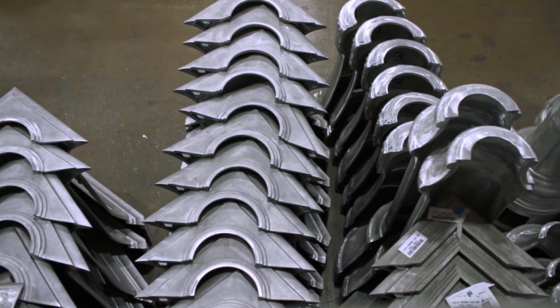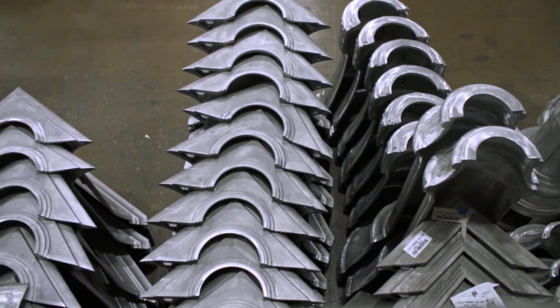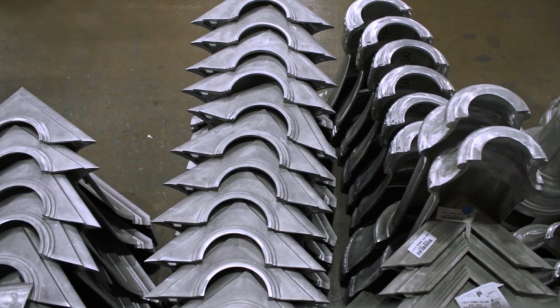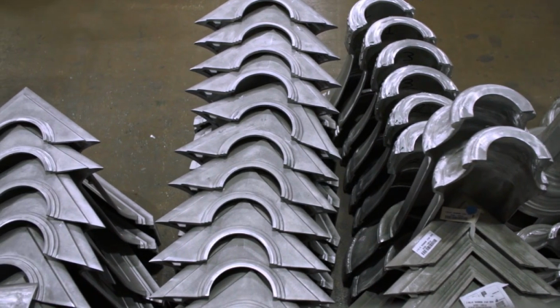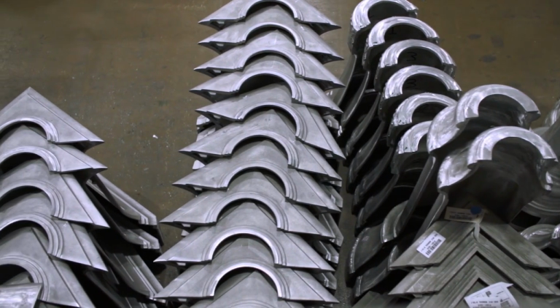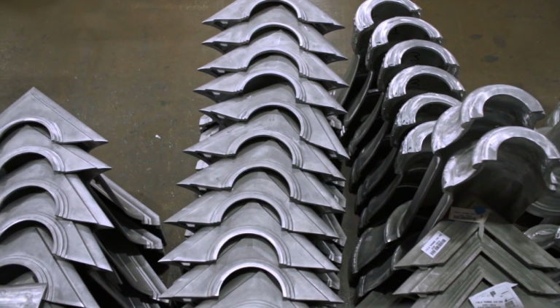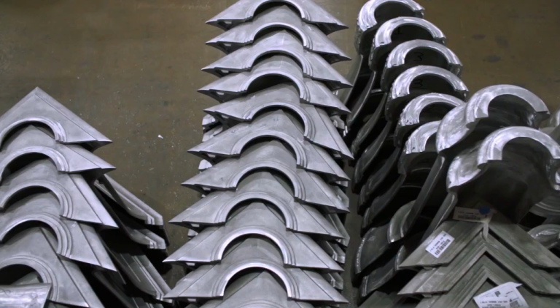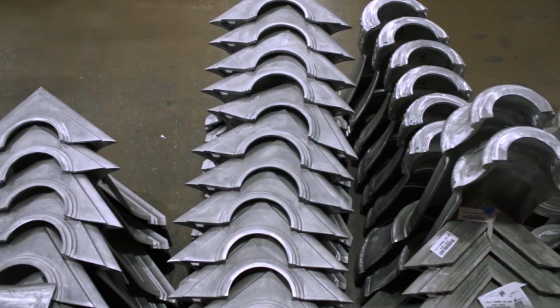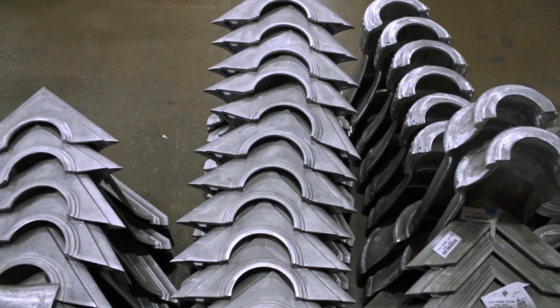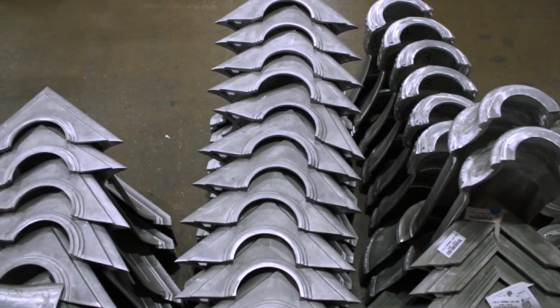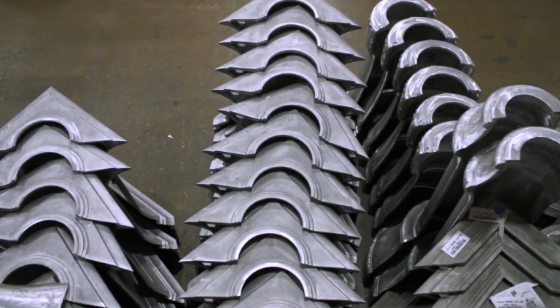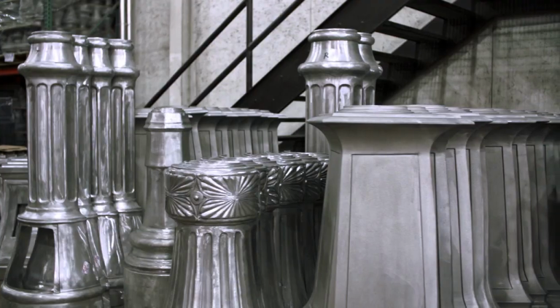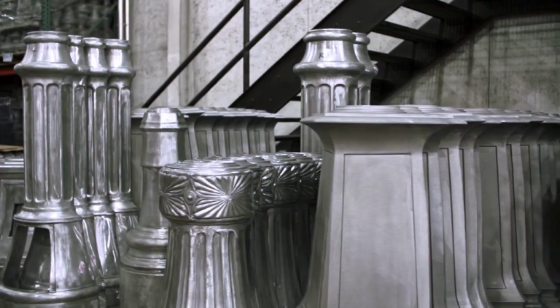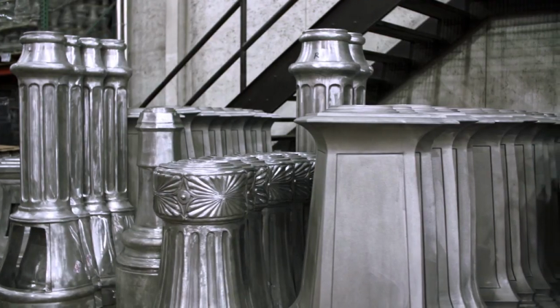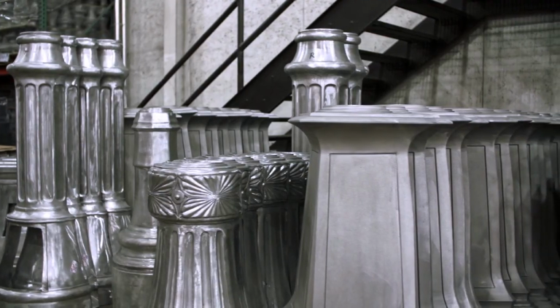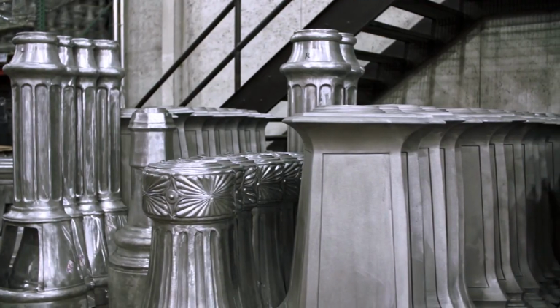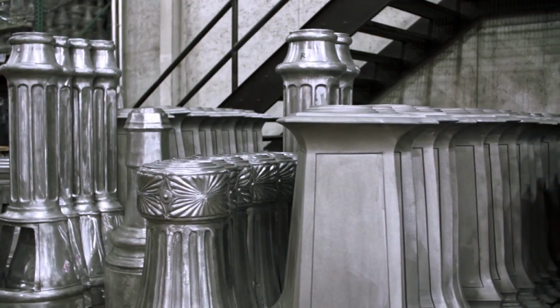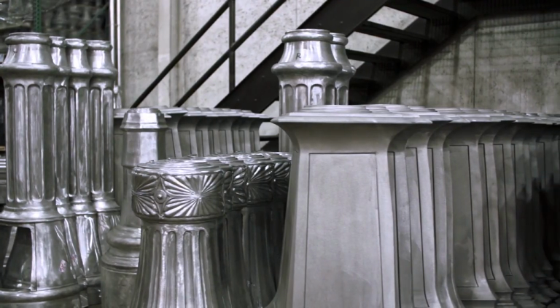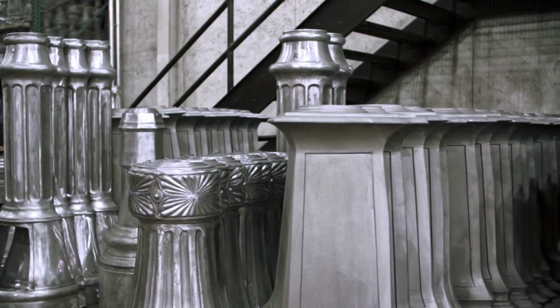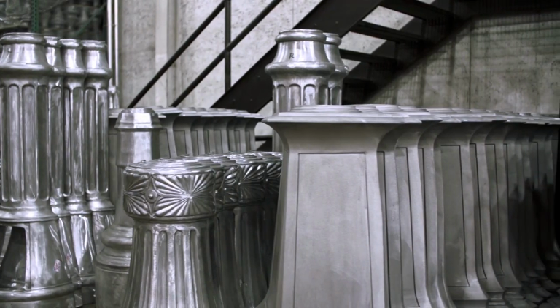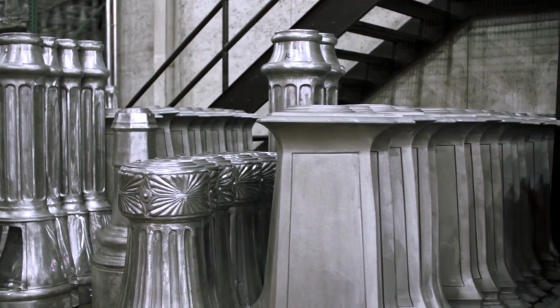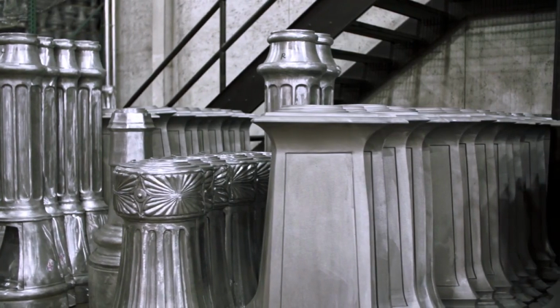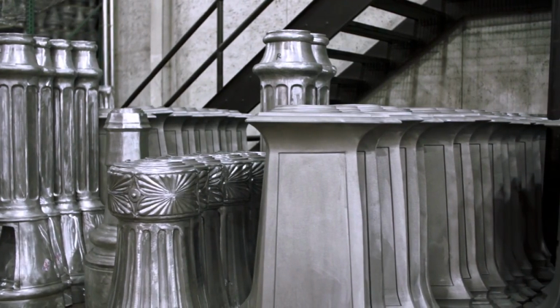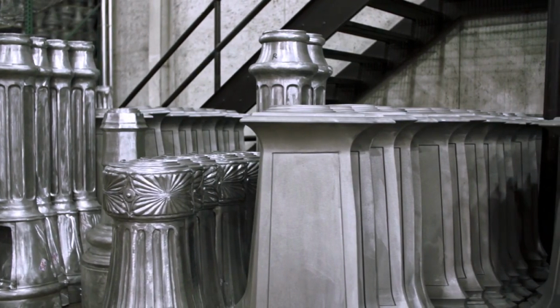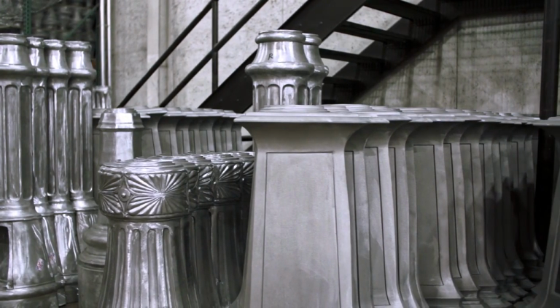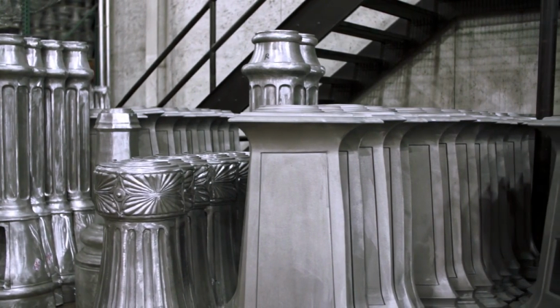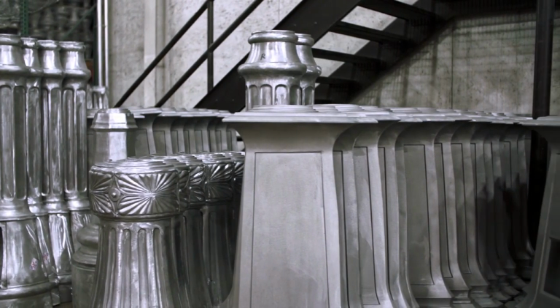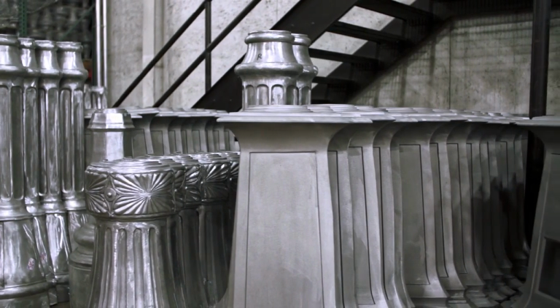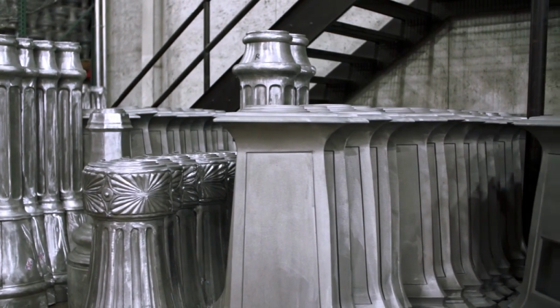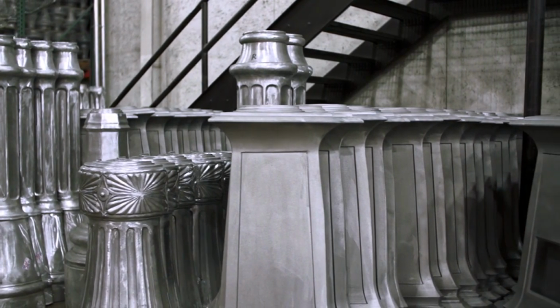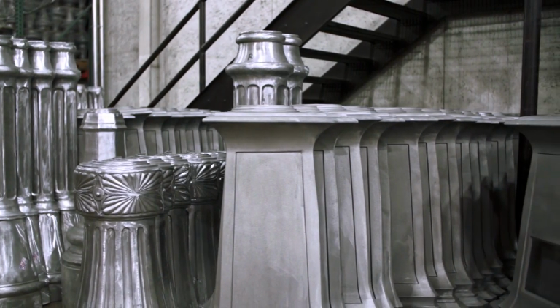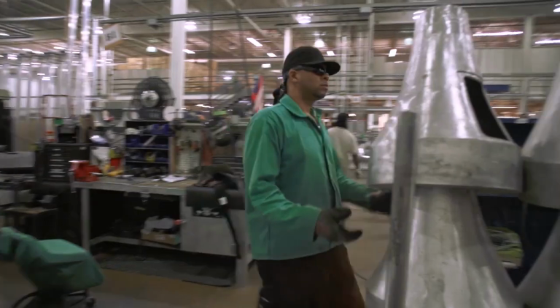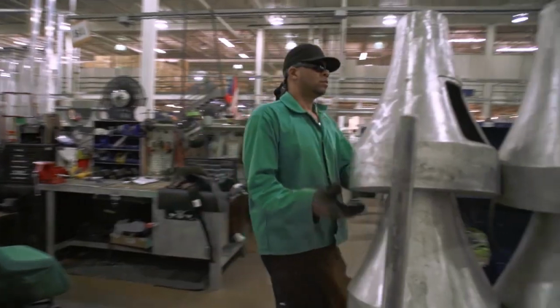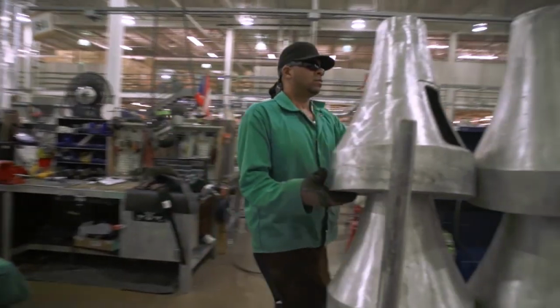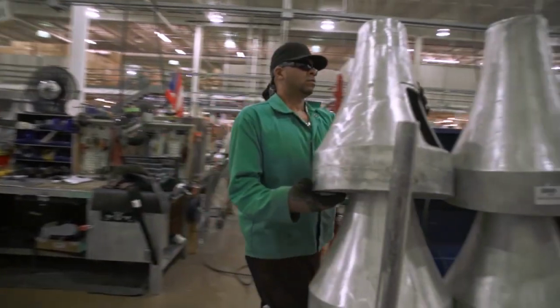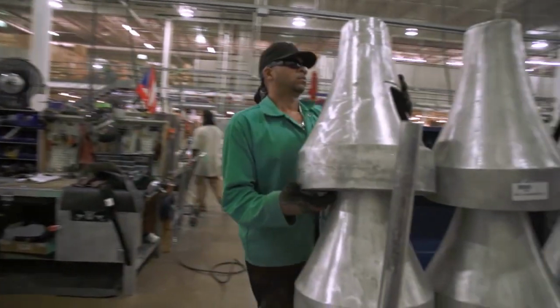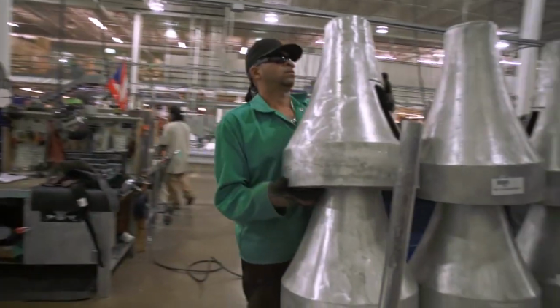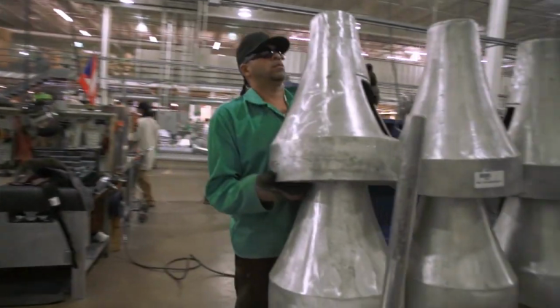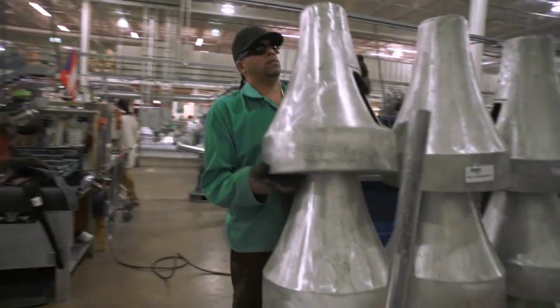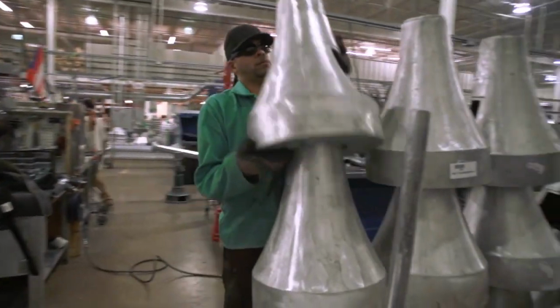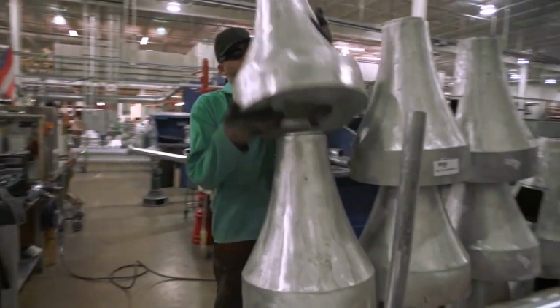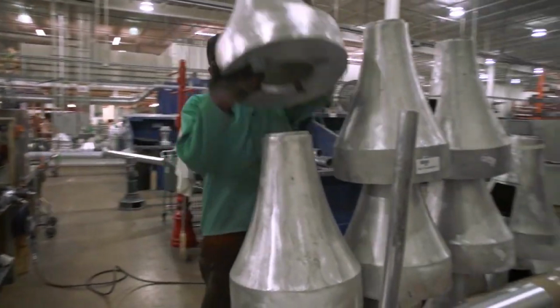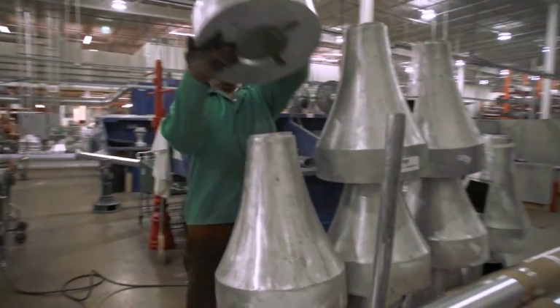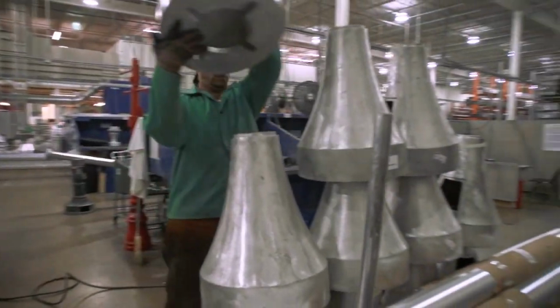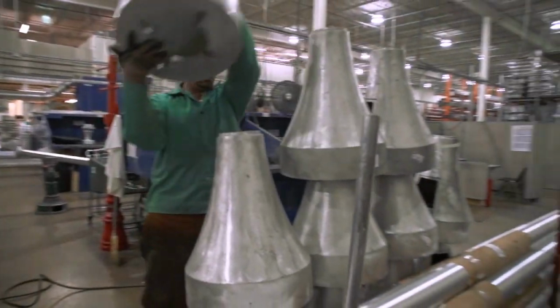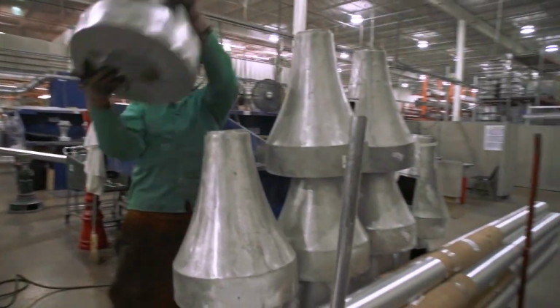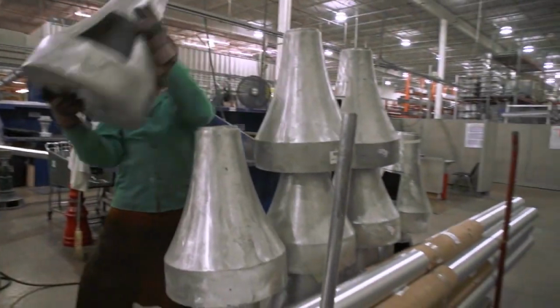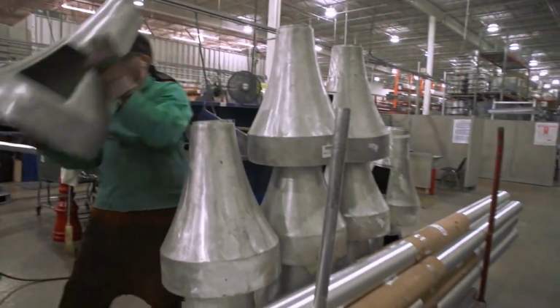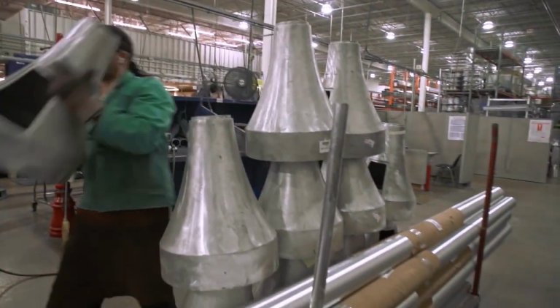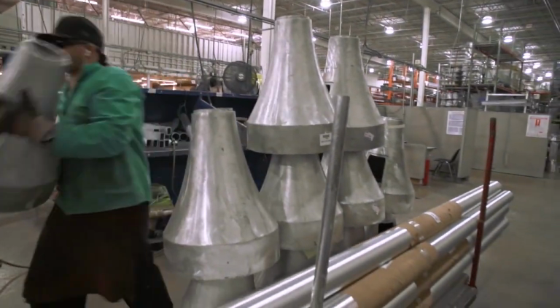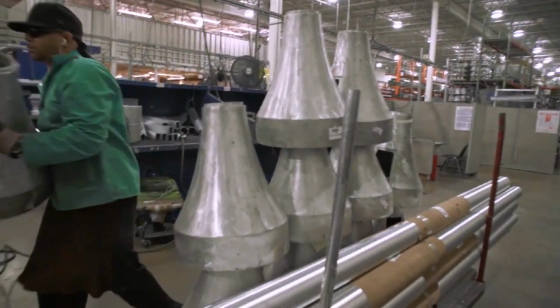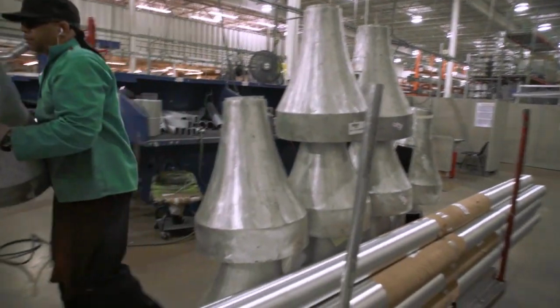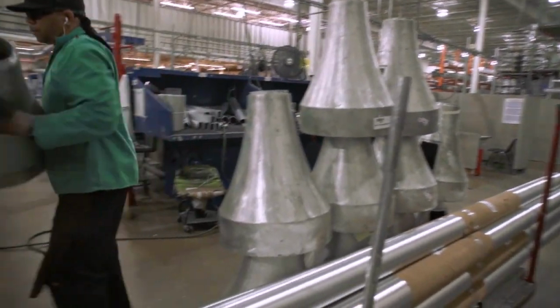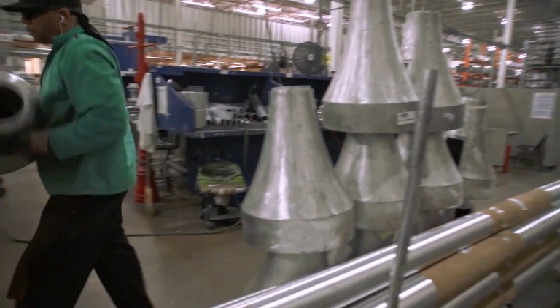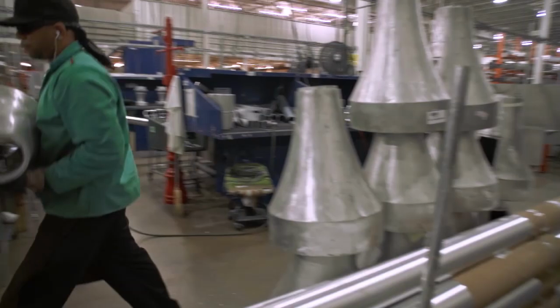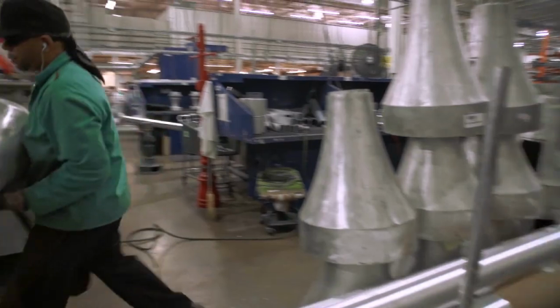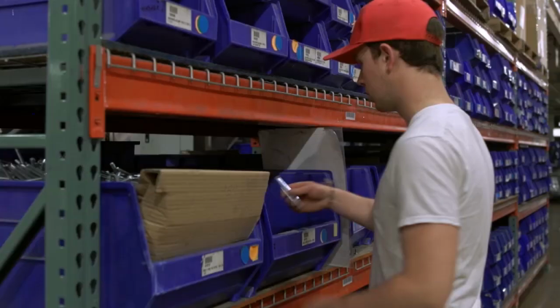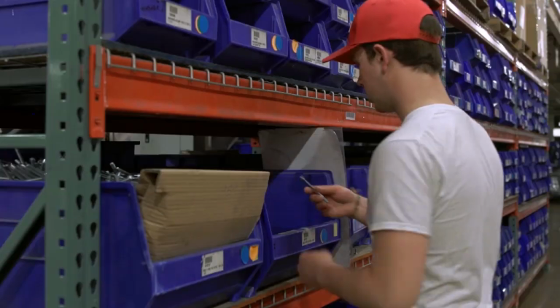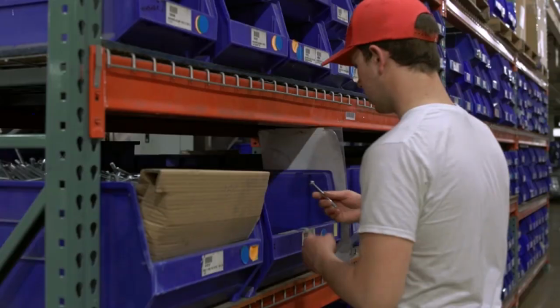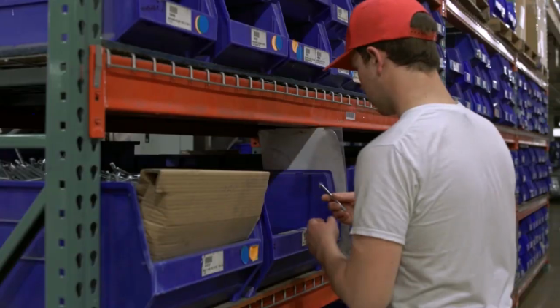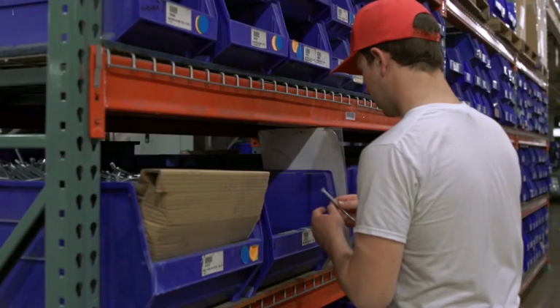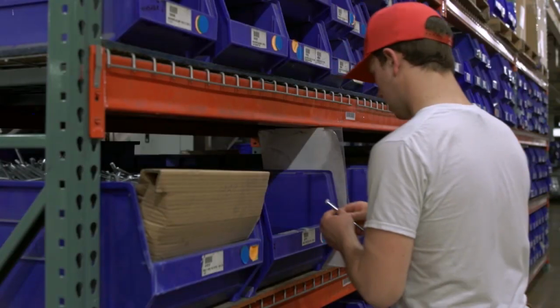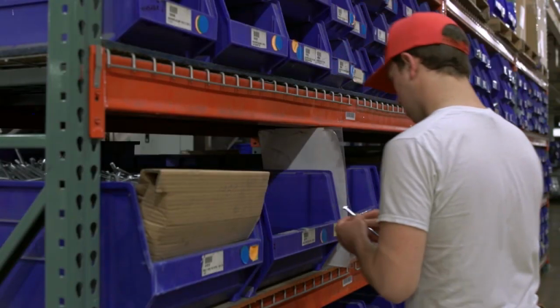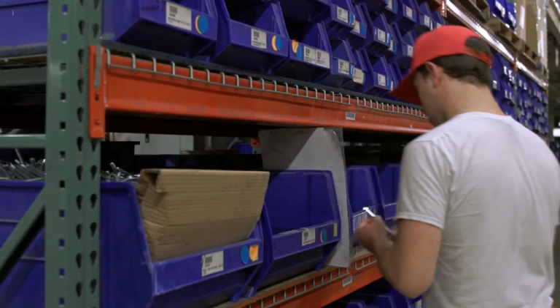Sternberg is a made-to-order company that specializes in small-volume high-complexity orders. When customer orders need to be filled, workers gather raw materials and set the operations team in motion.